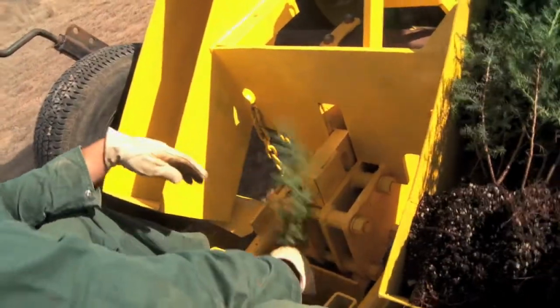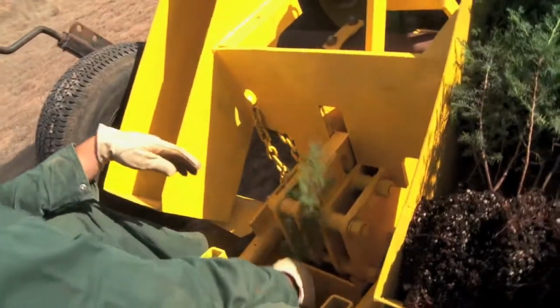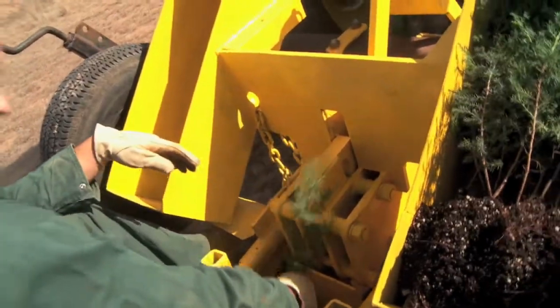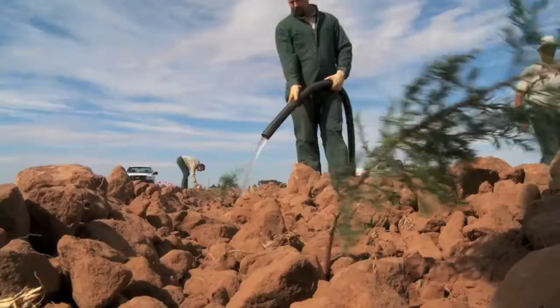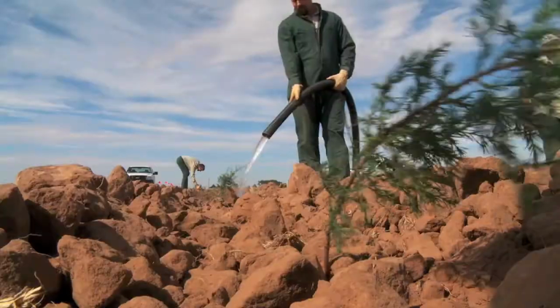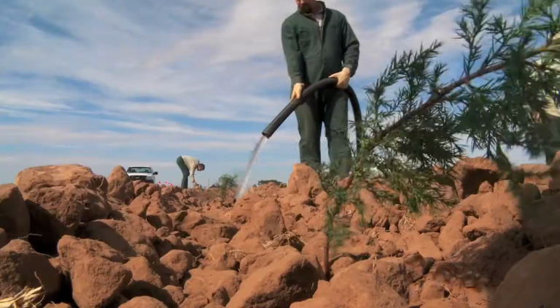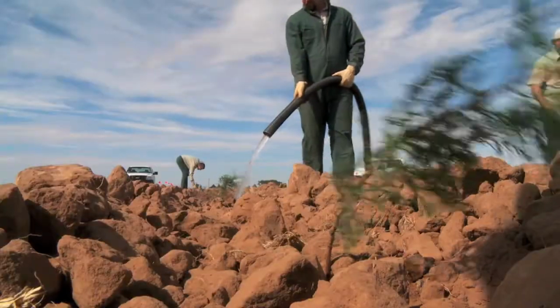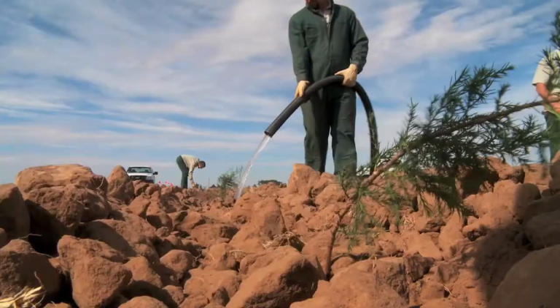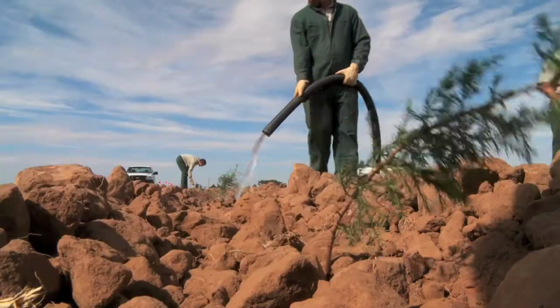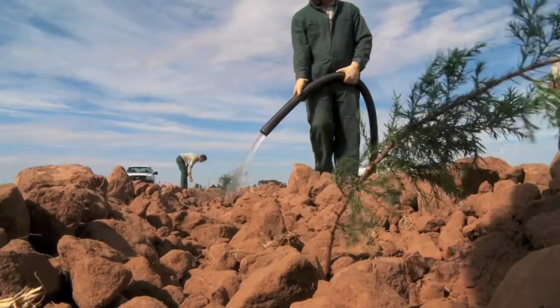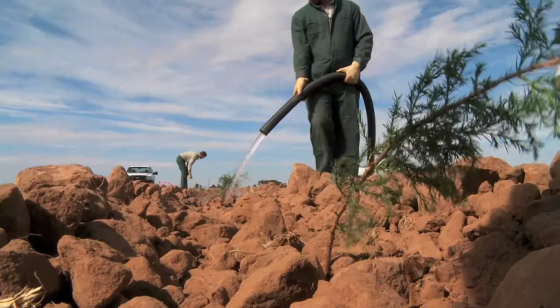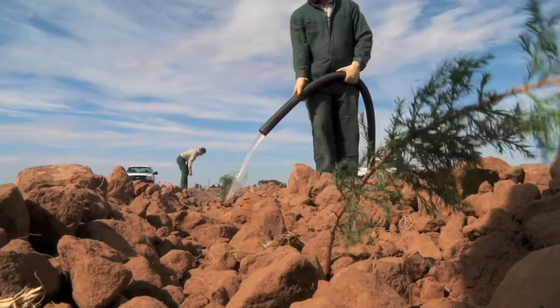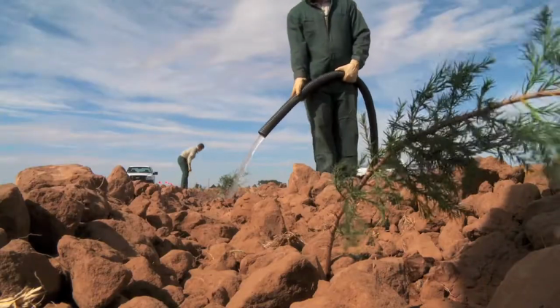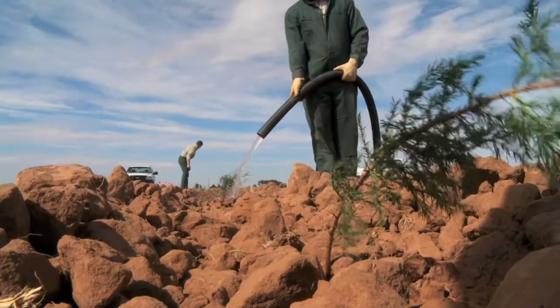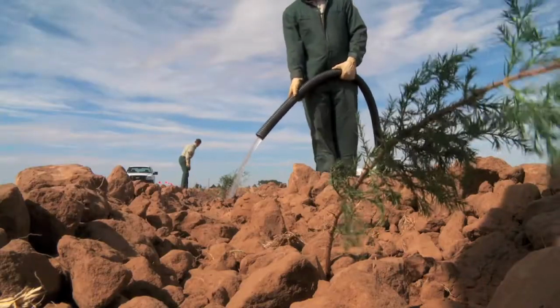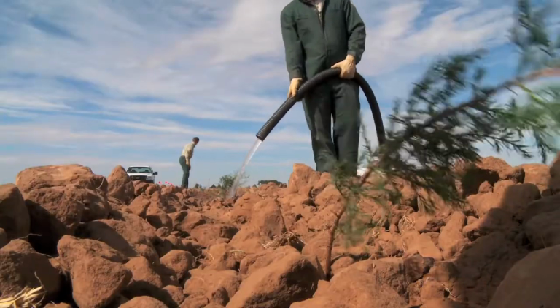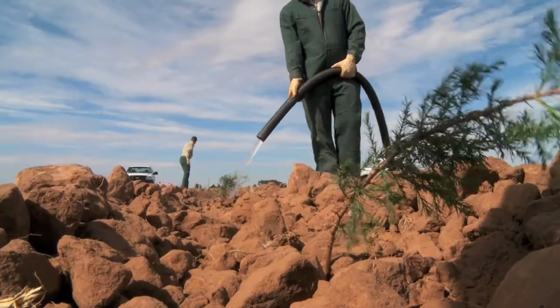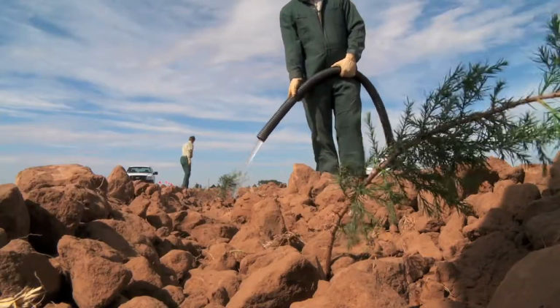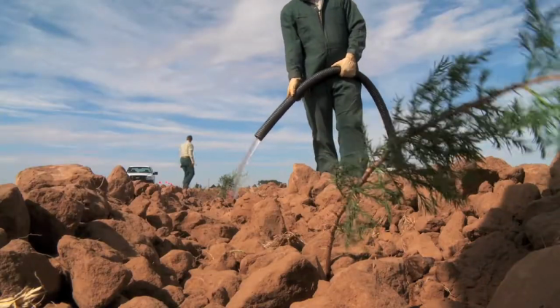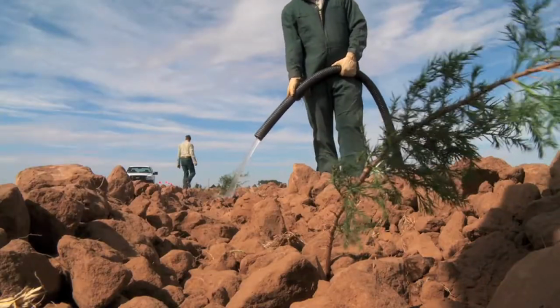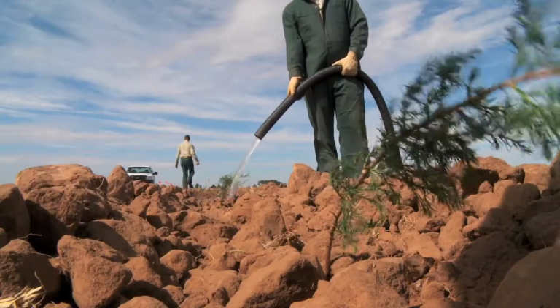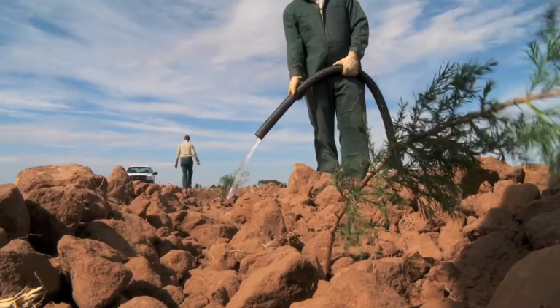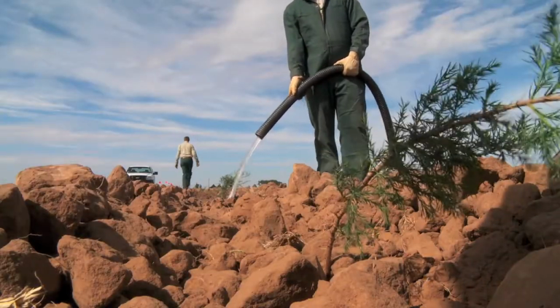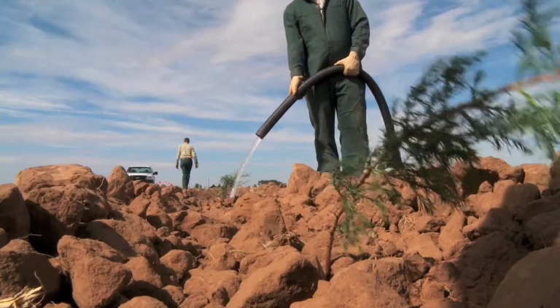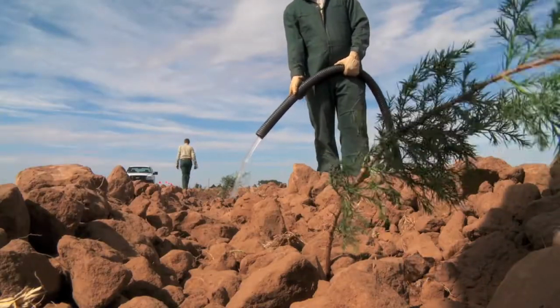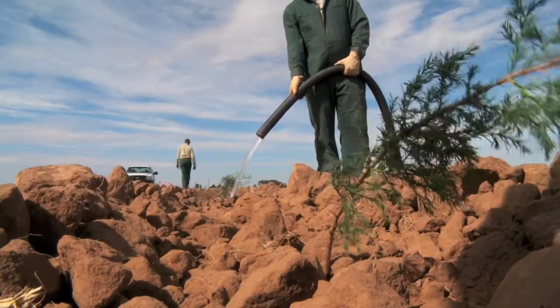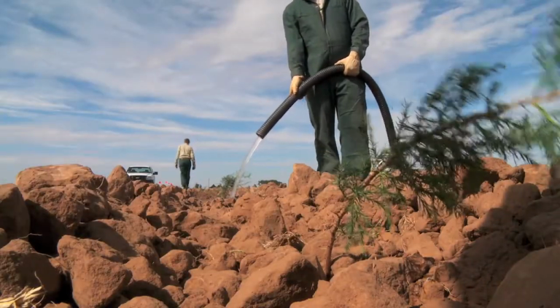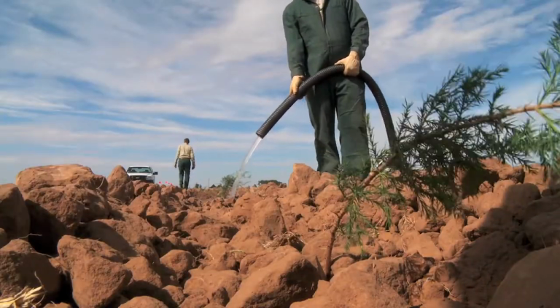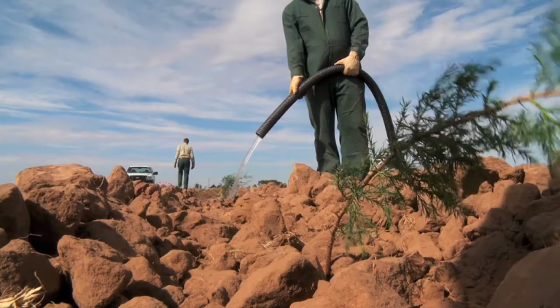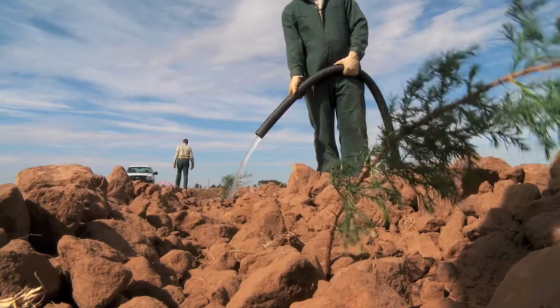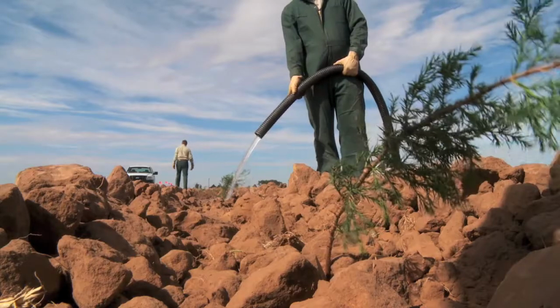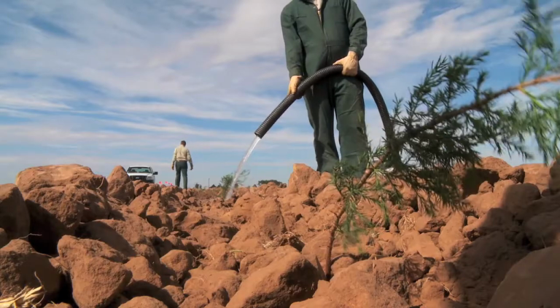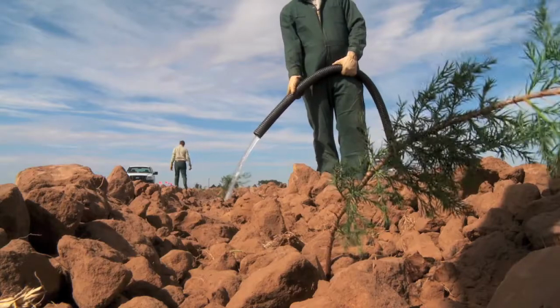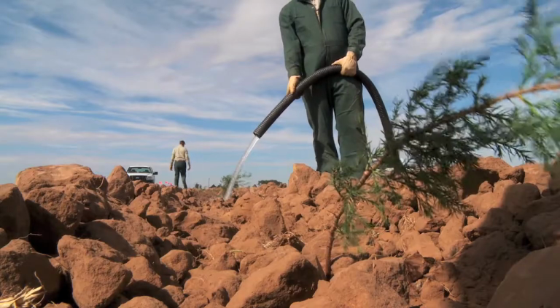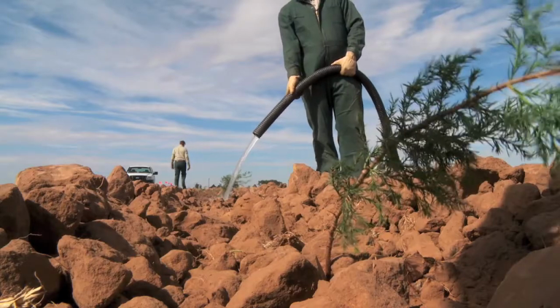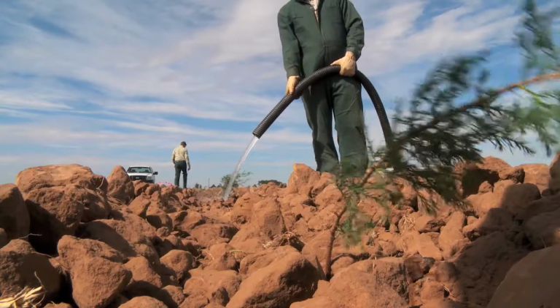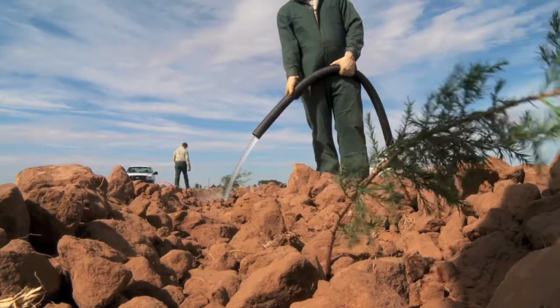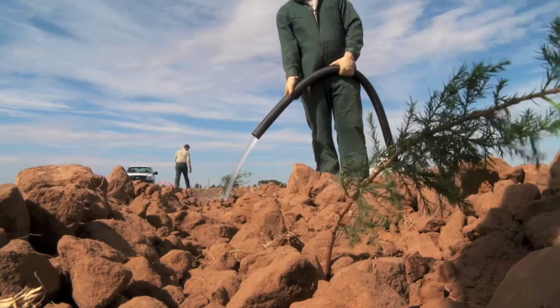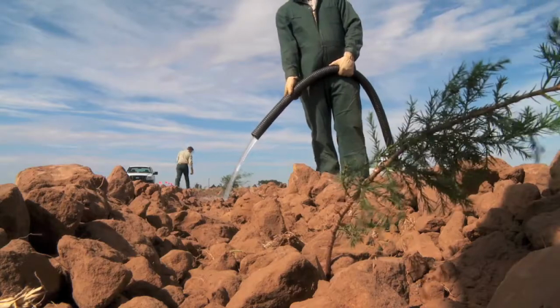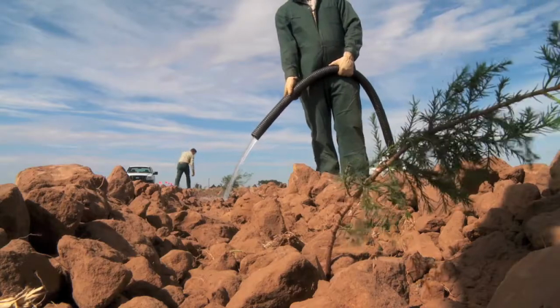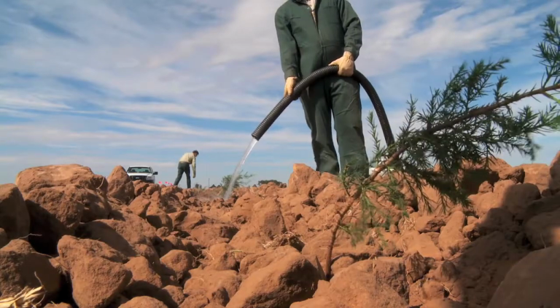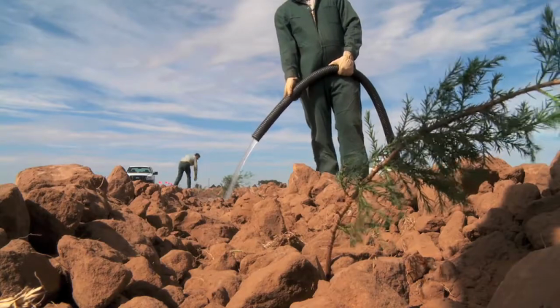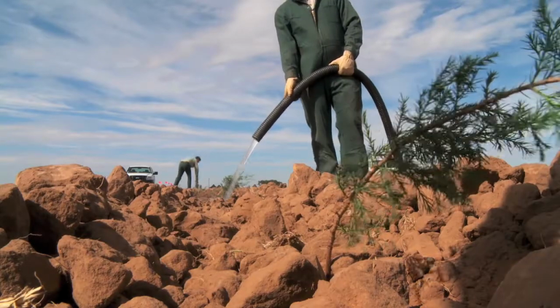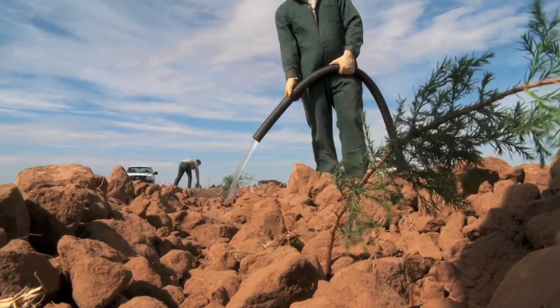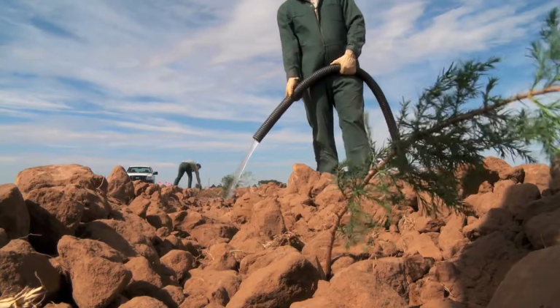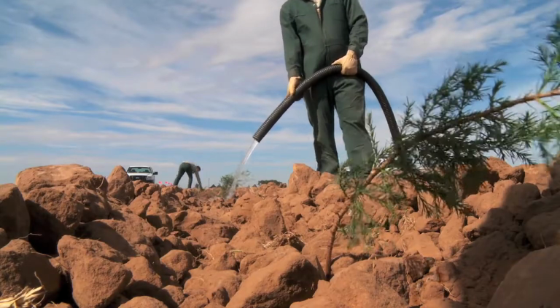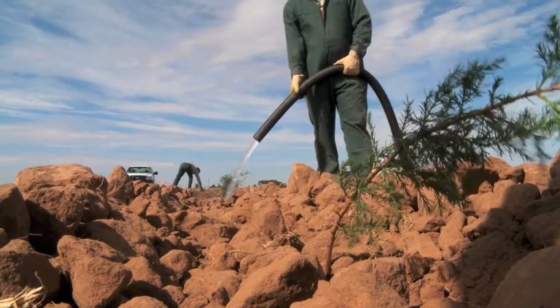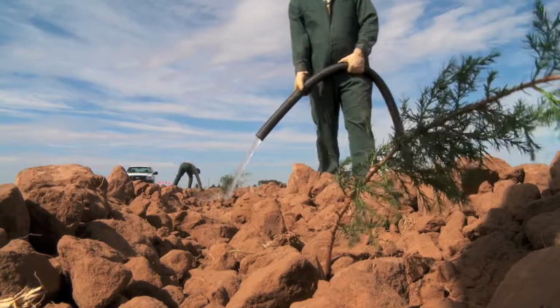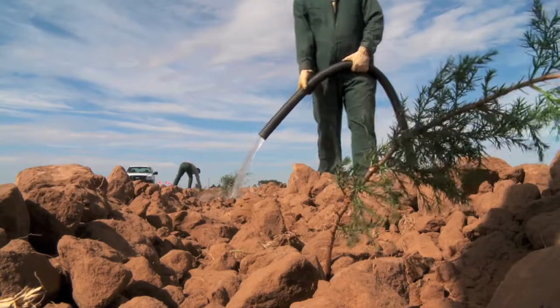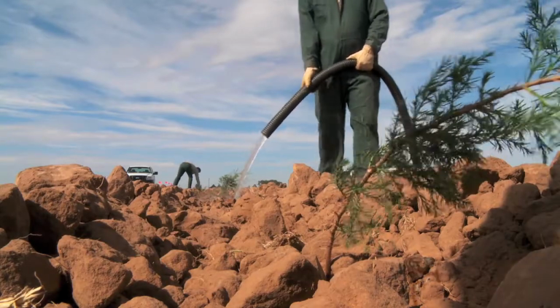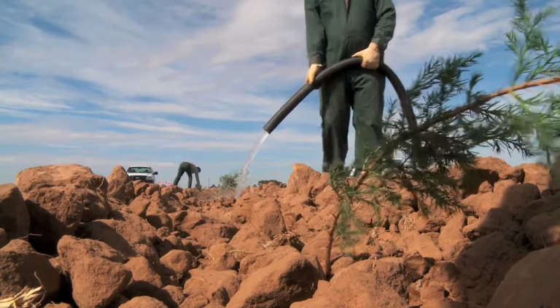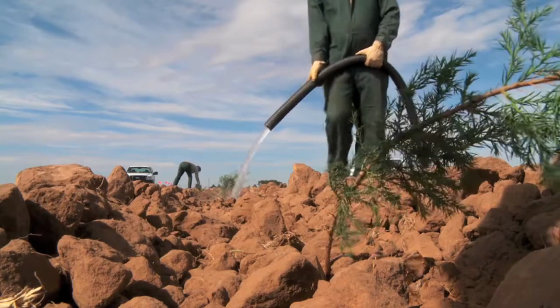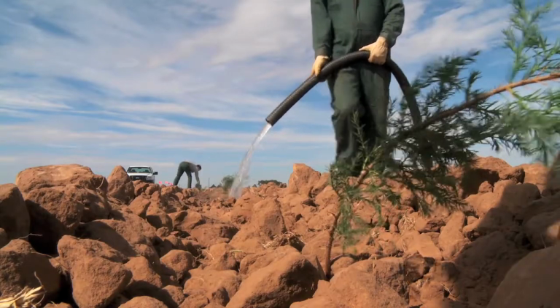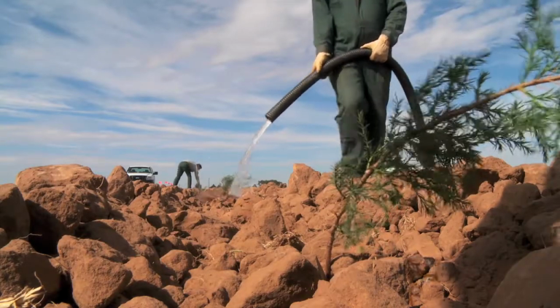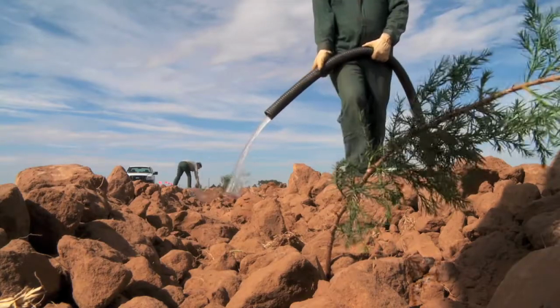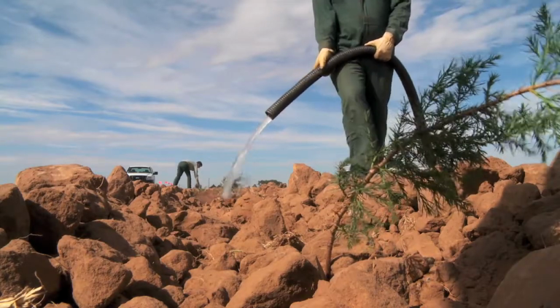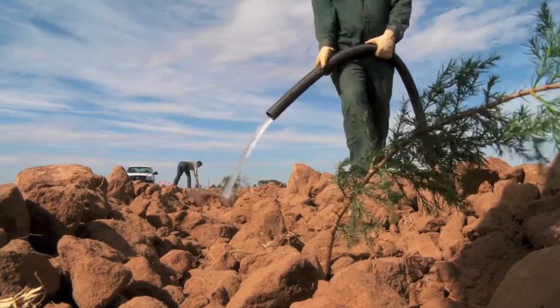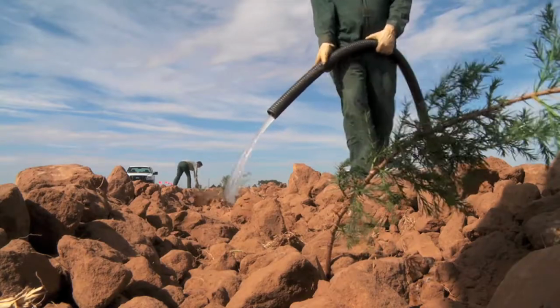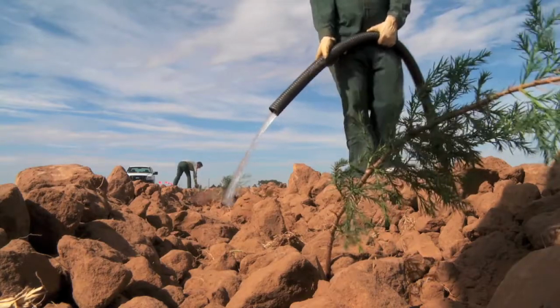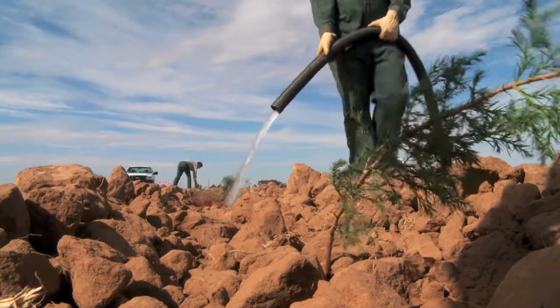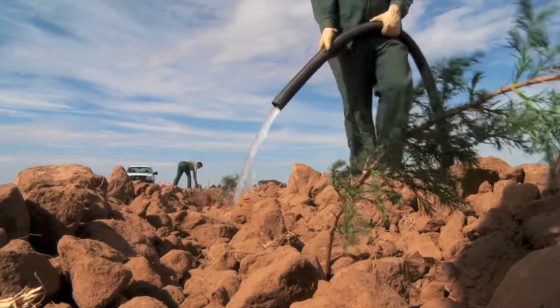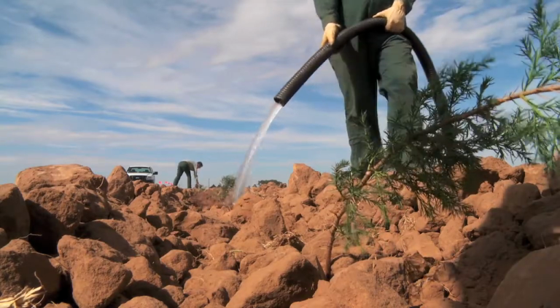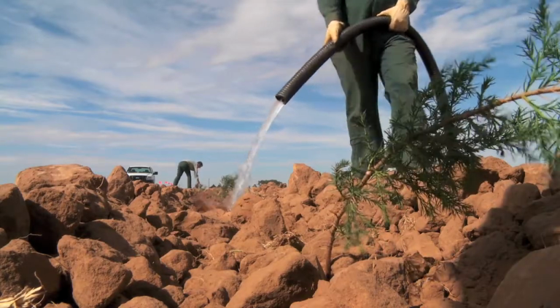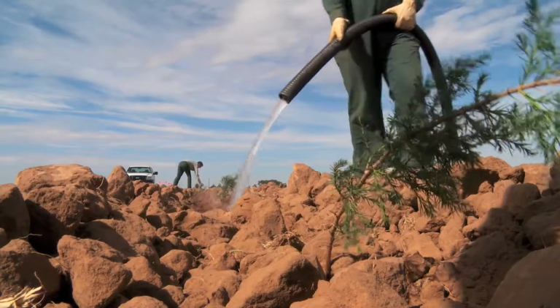It is important to water trees immediately after planting to help the soil settle and to ensure that the trees get off to a good start.